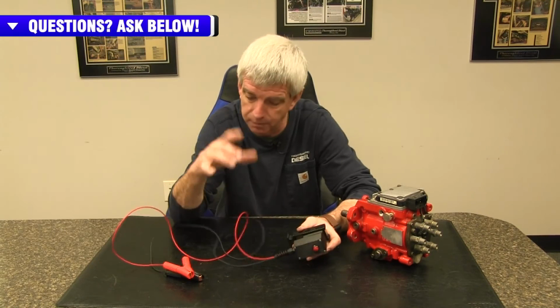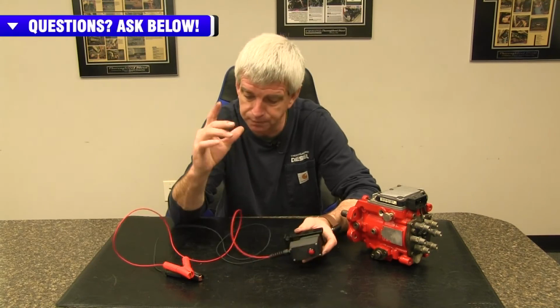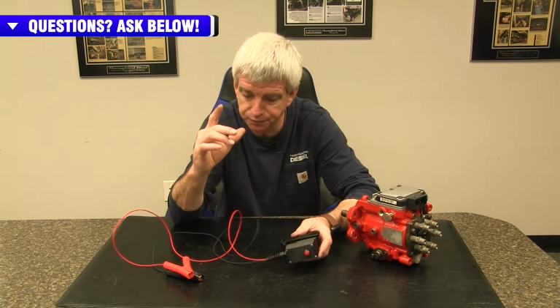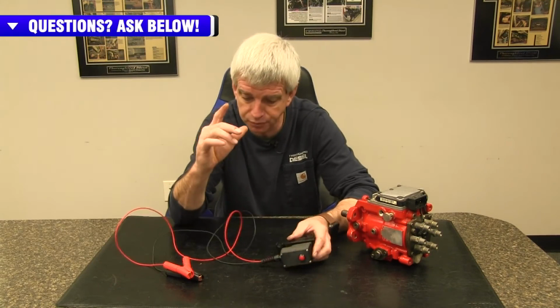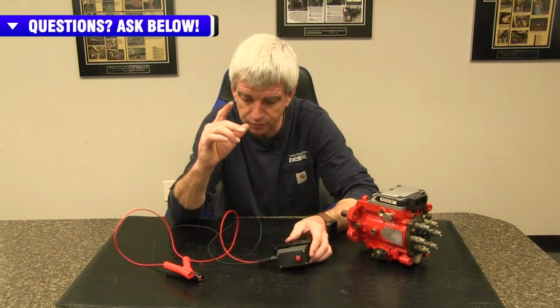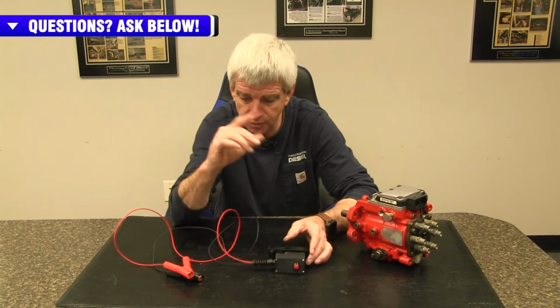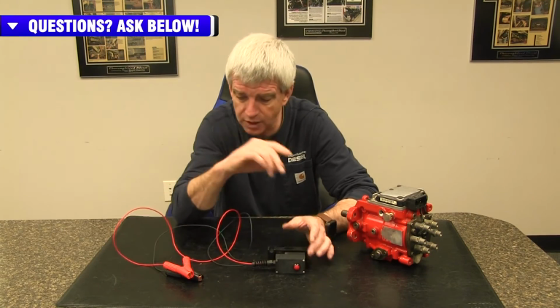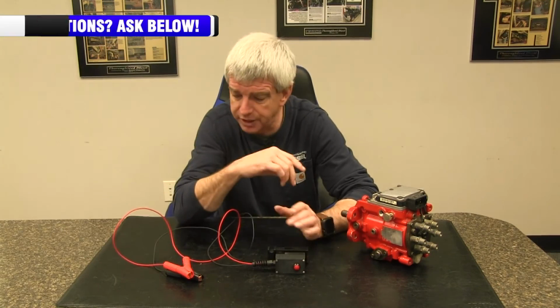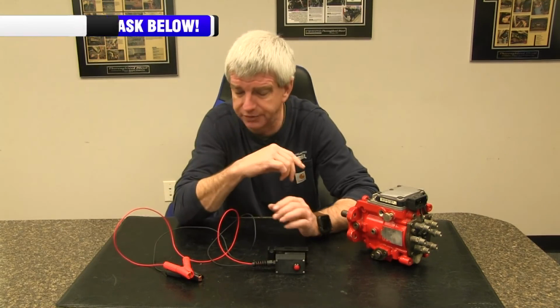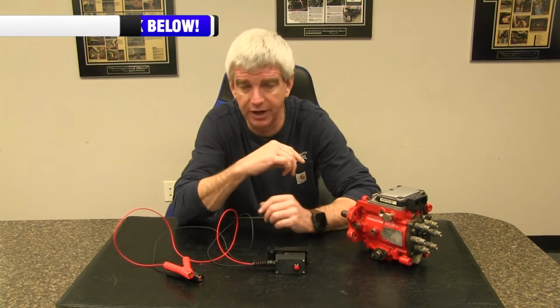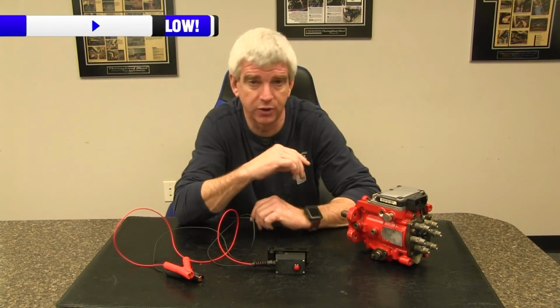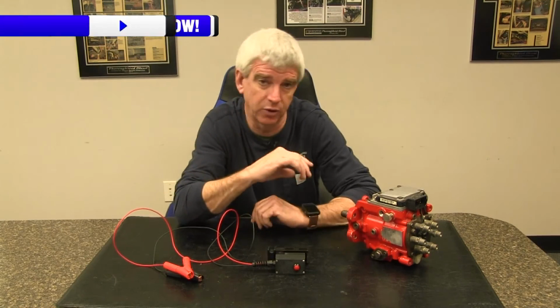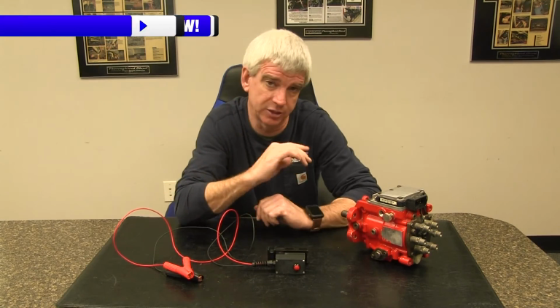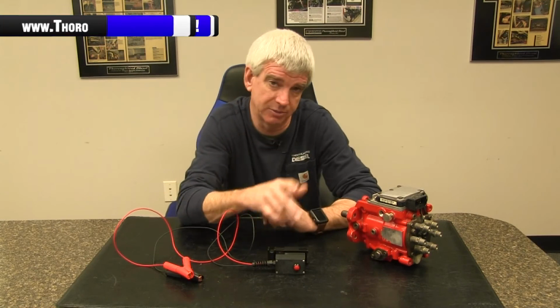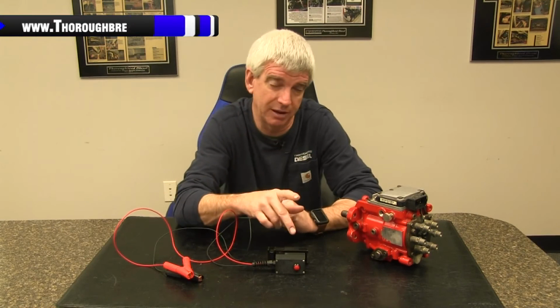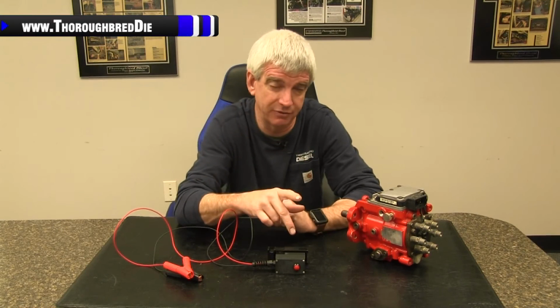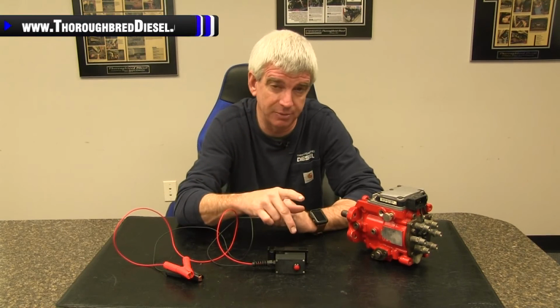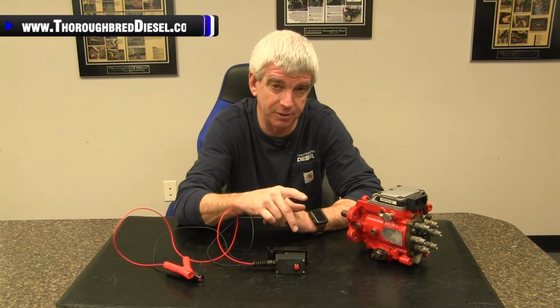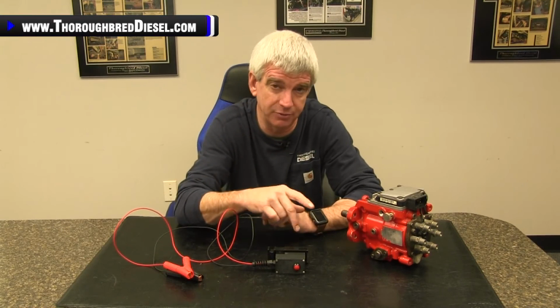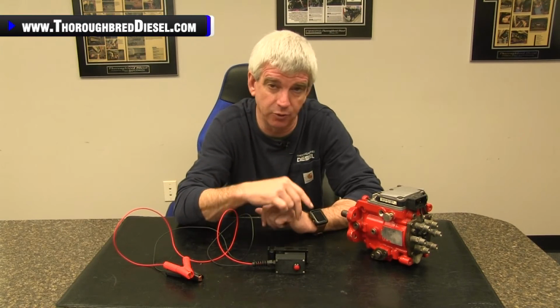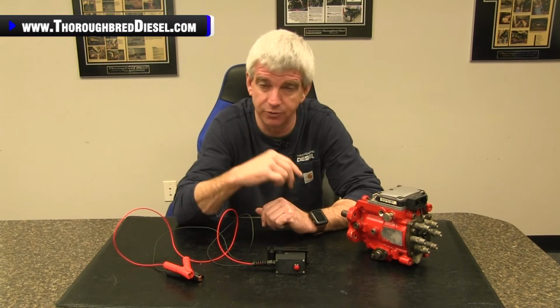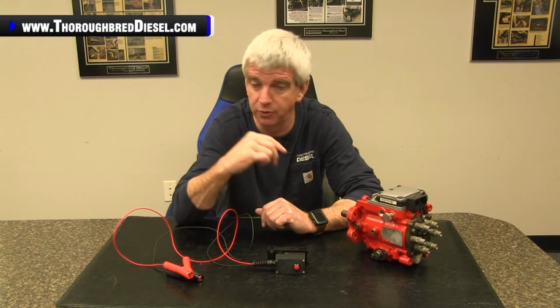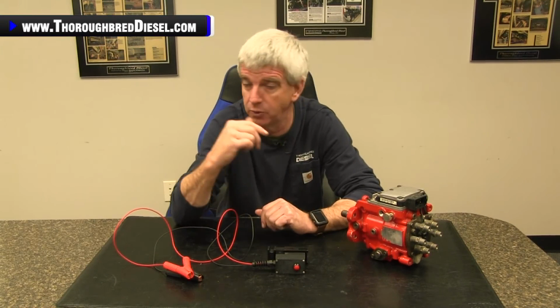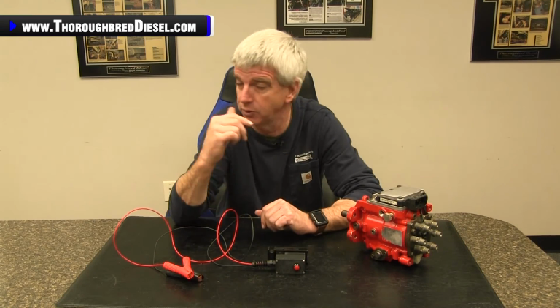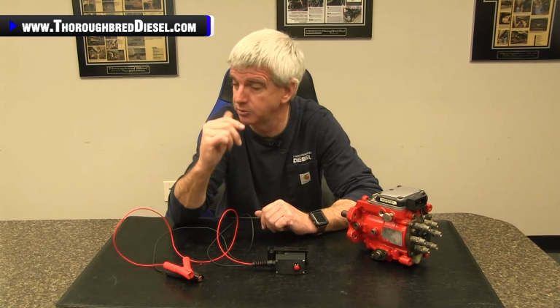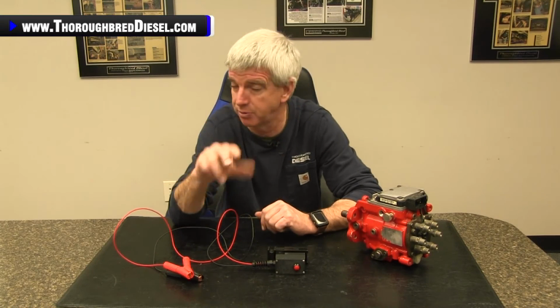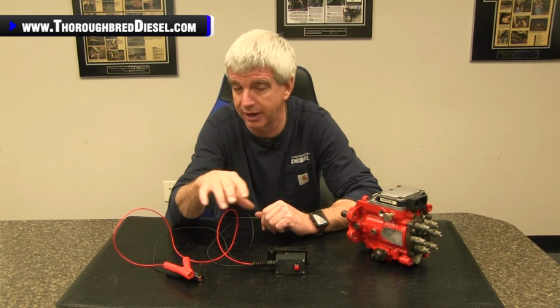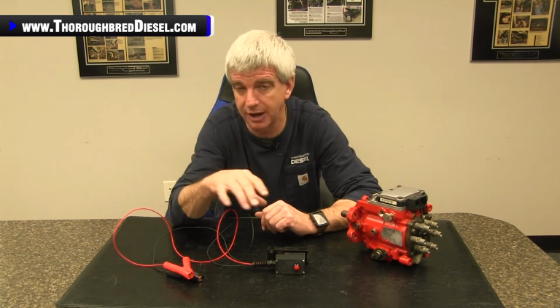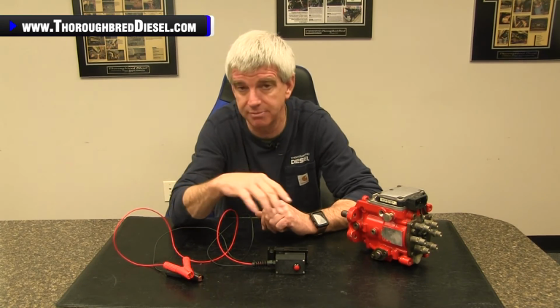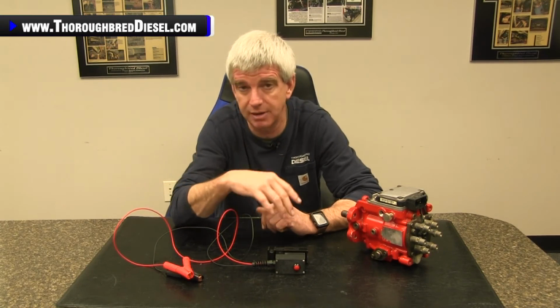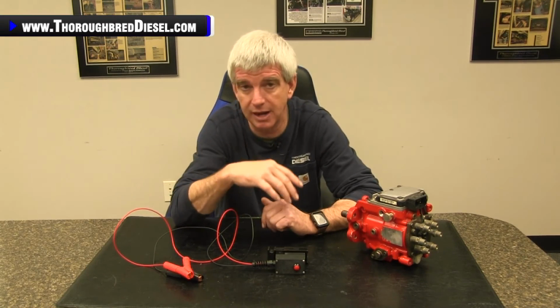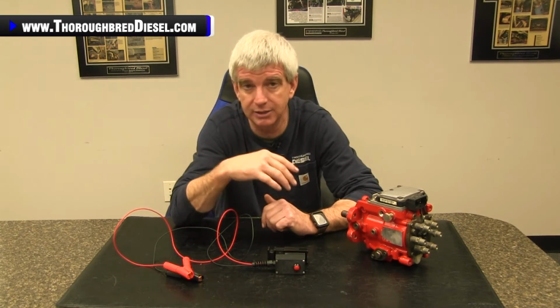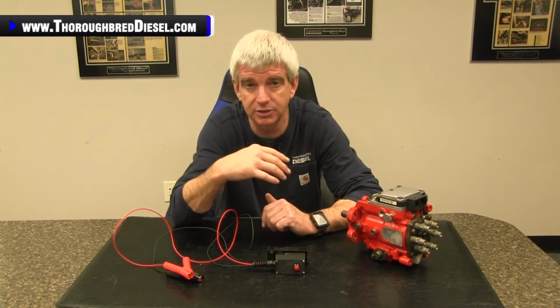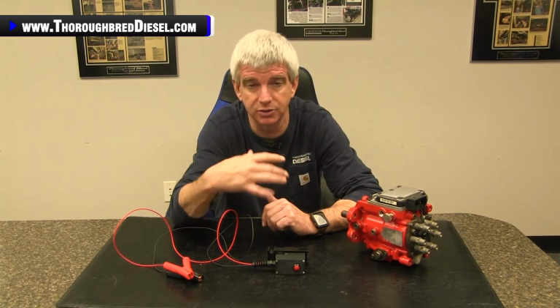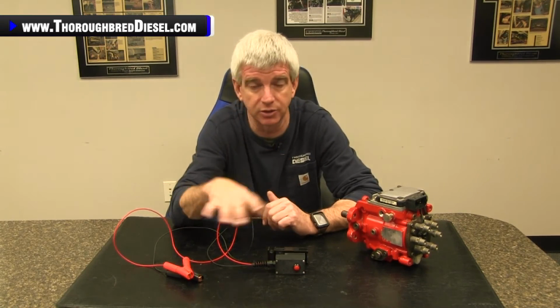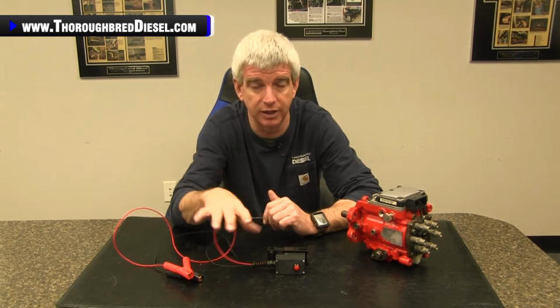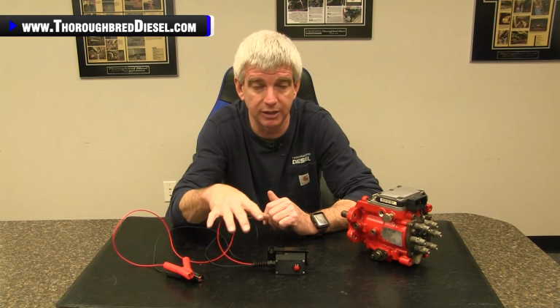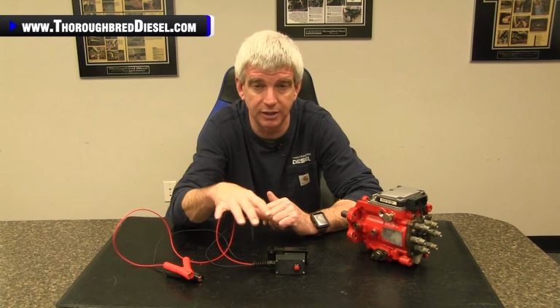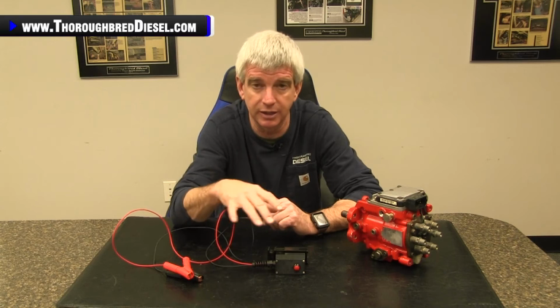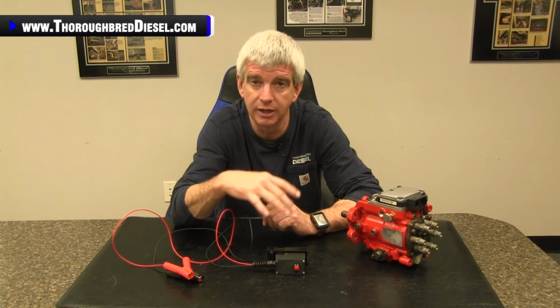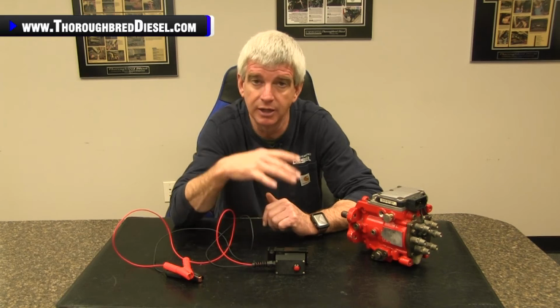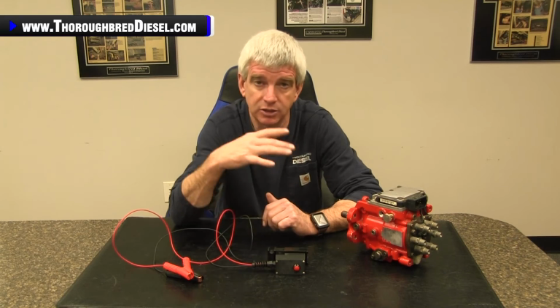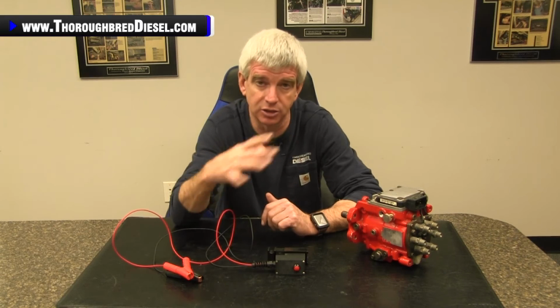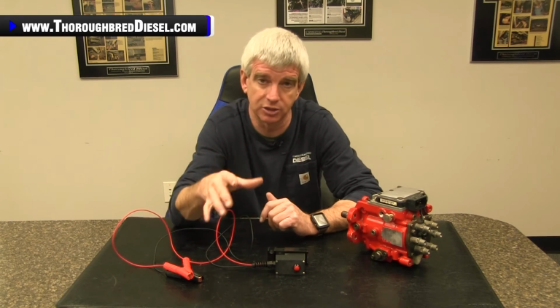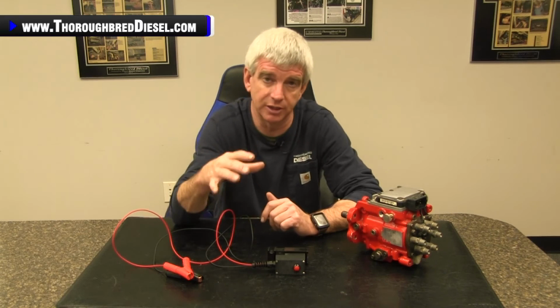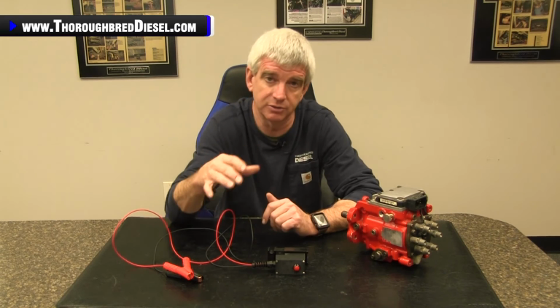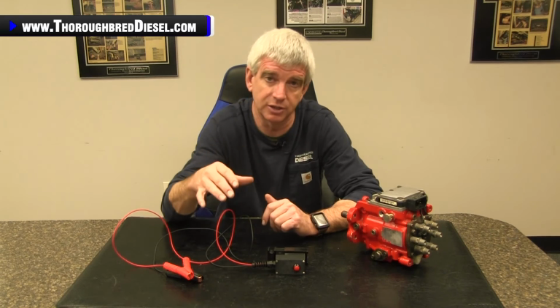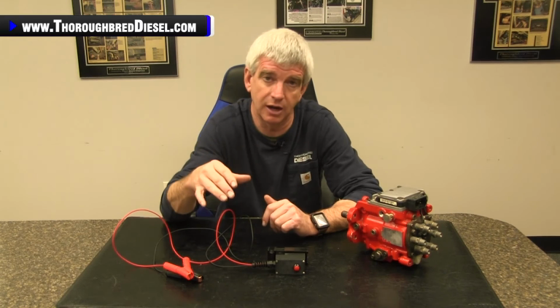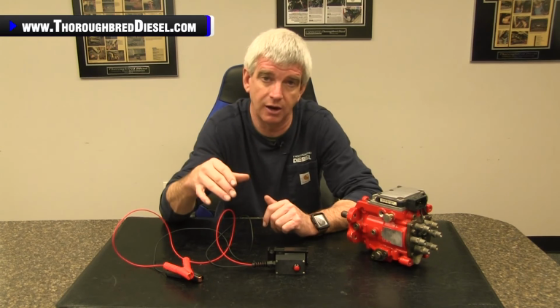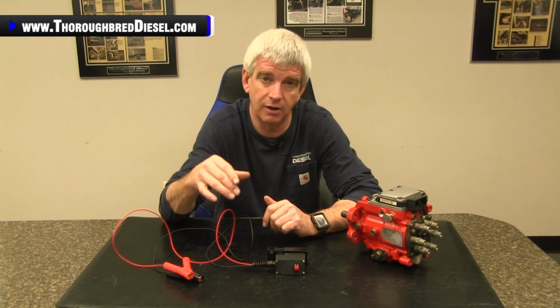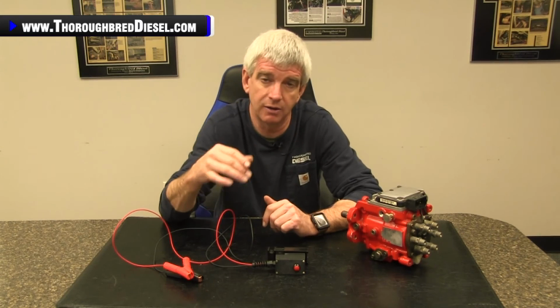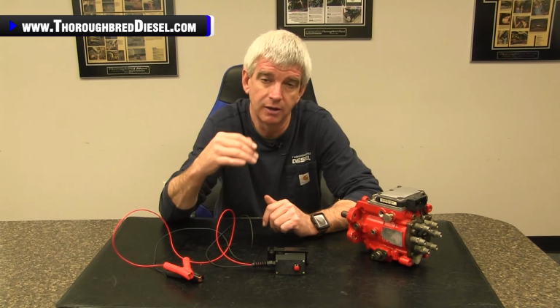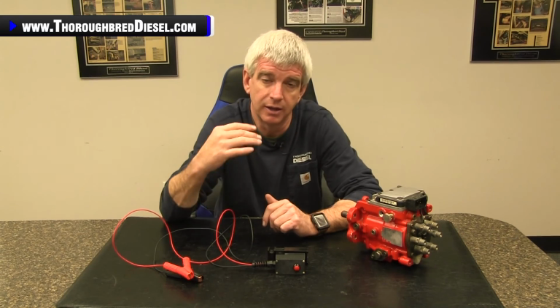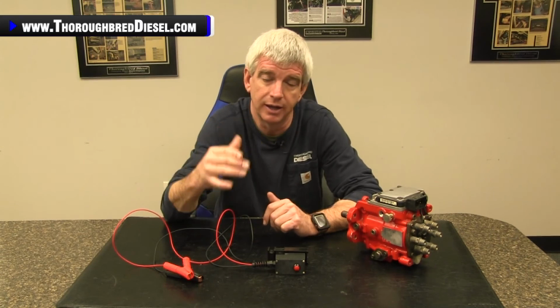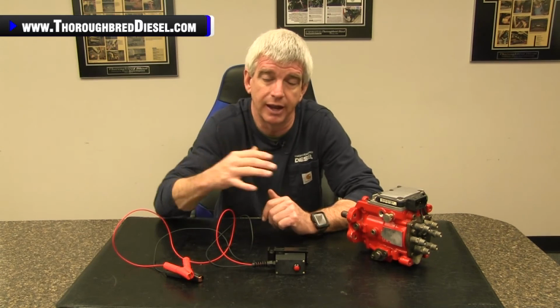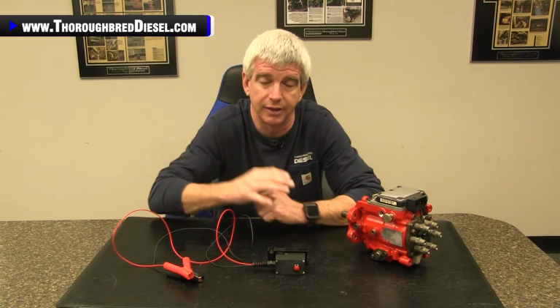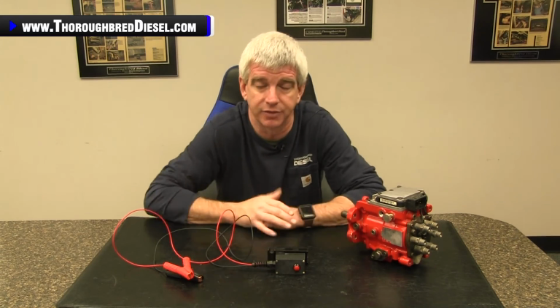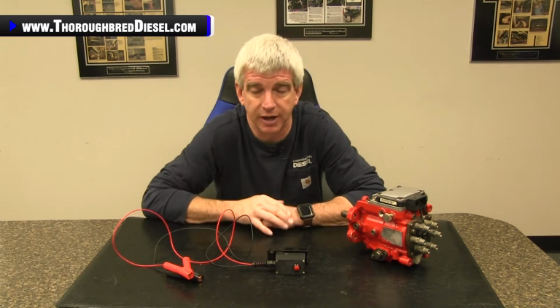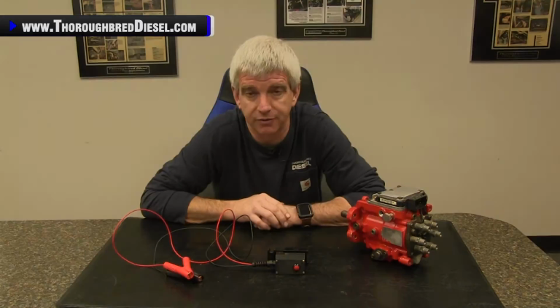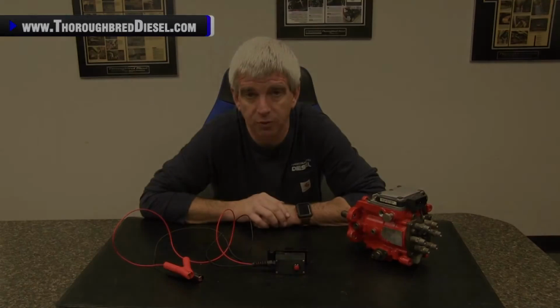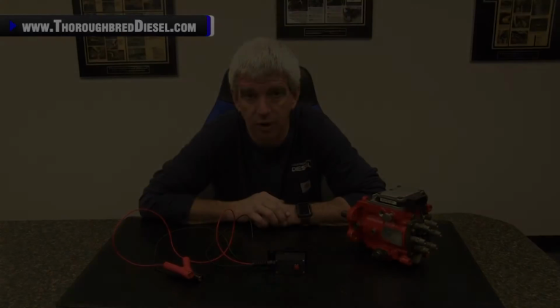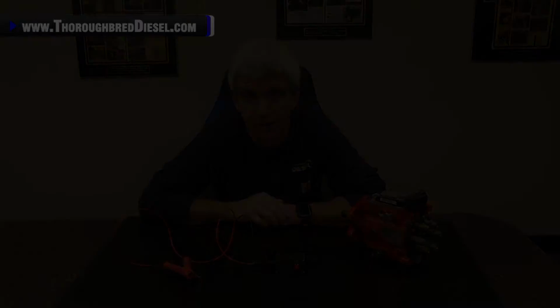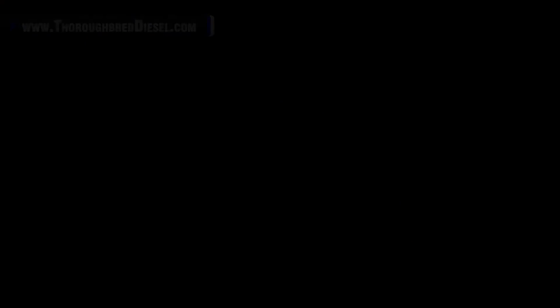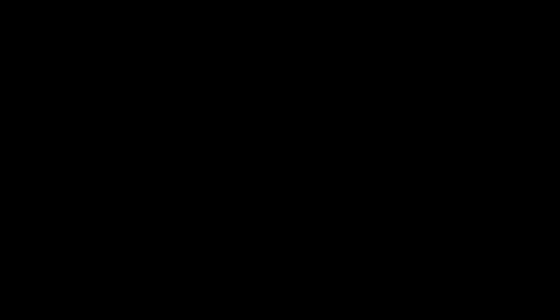If you've got a question about VP44s, breakout boxes, or anything, just give us a call and thank you for watching.